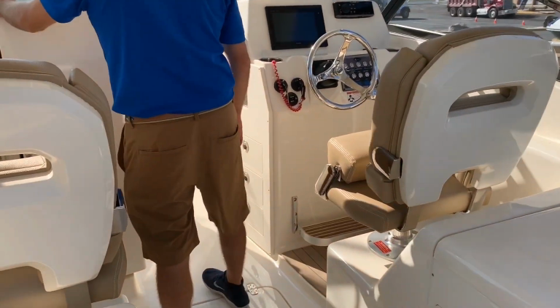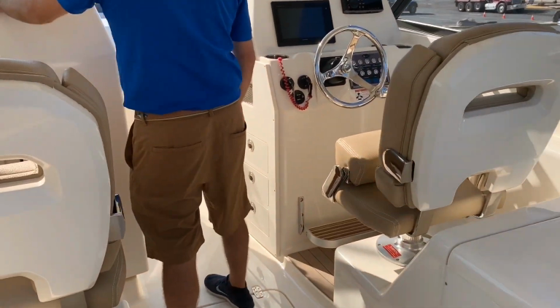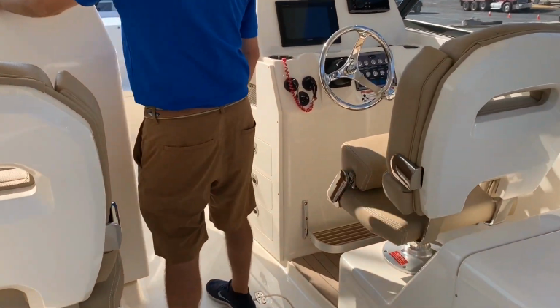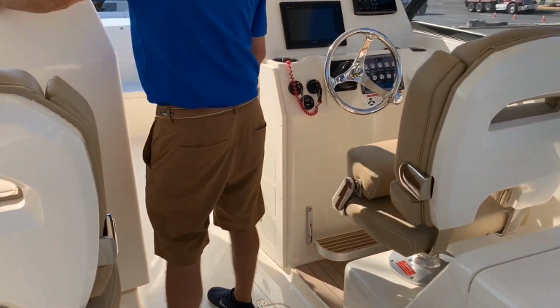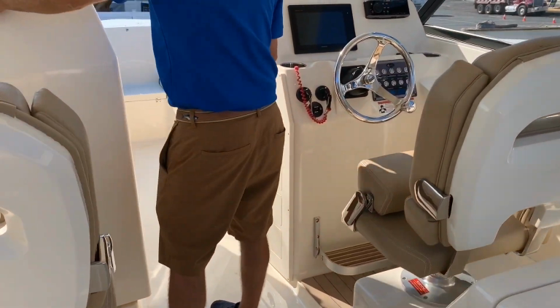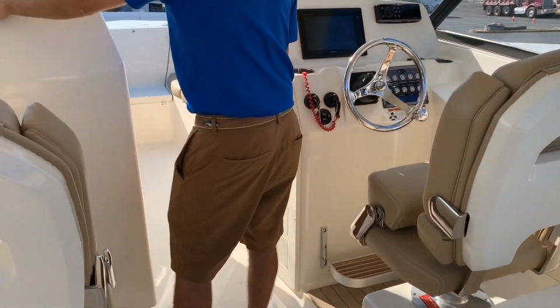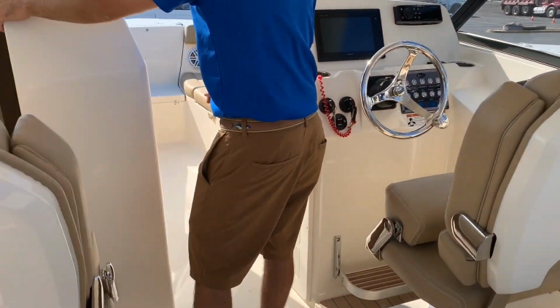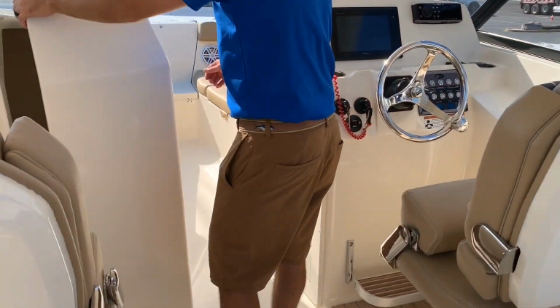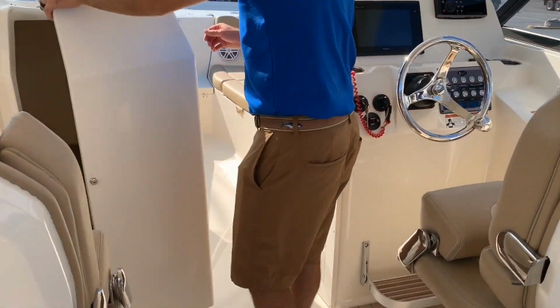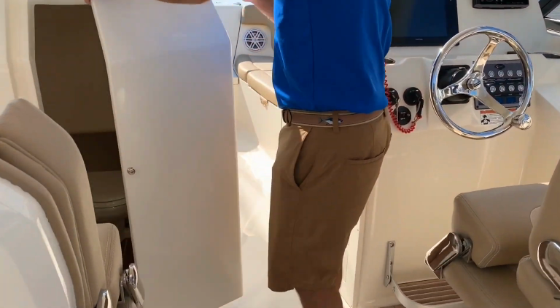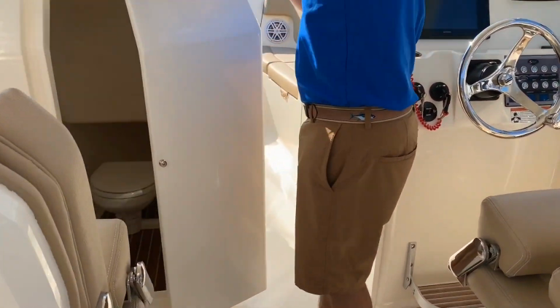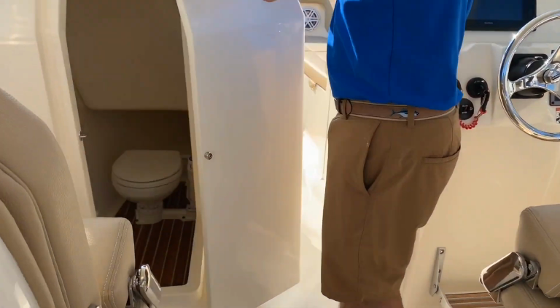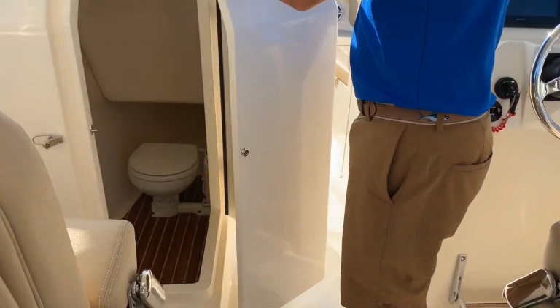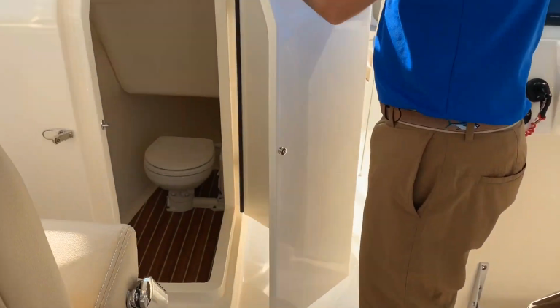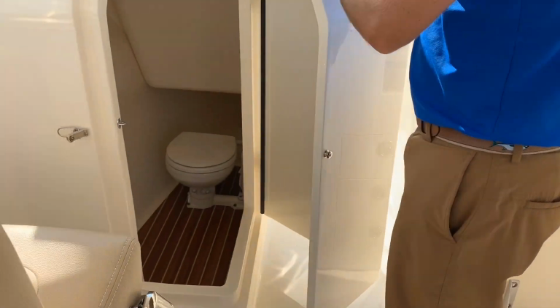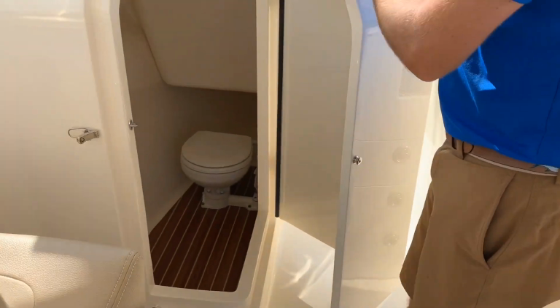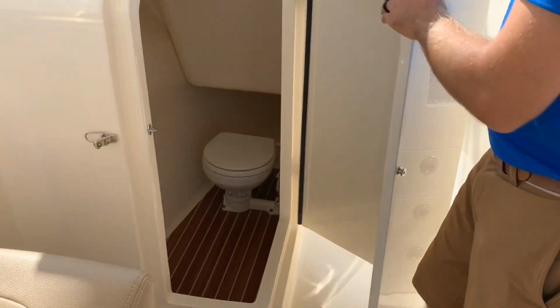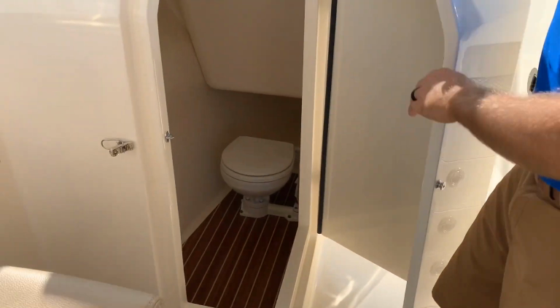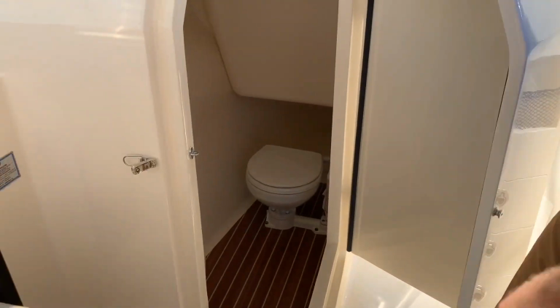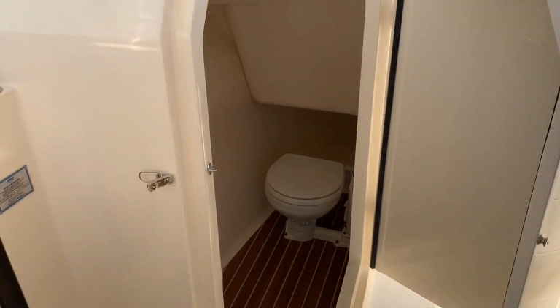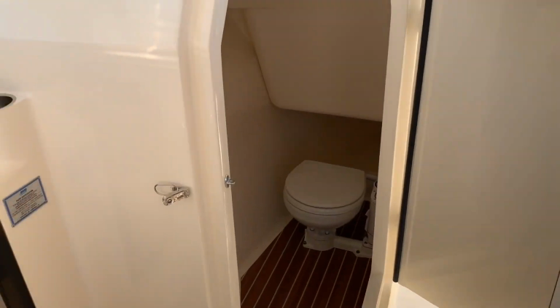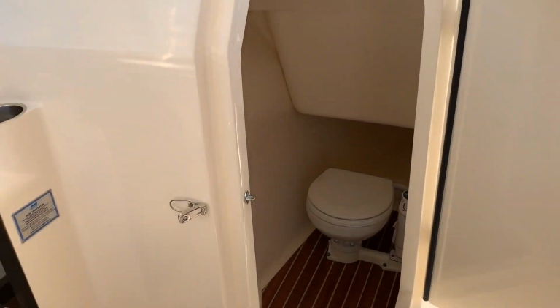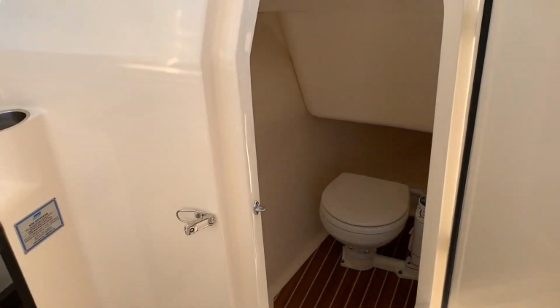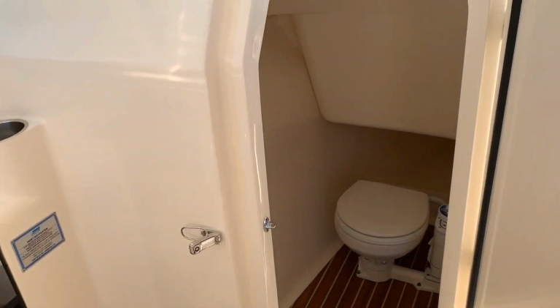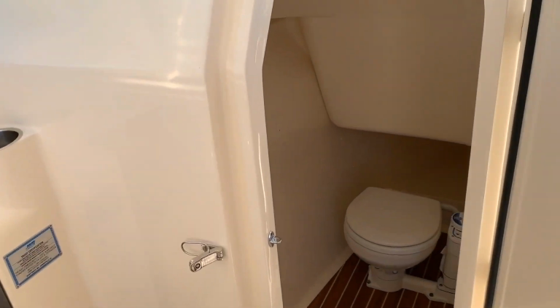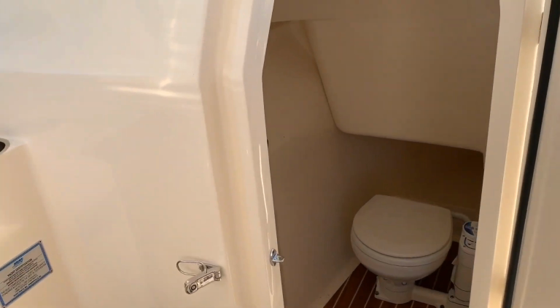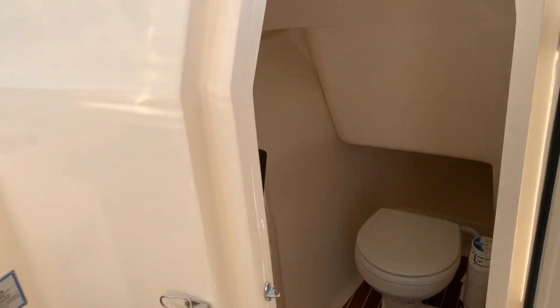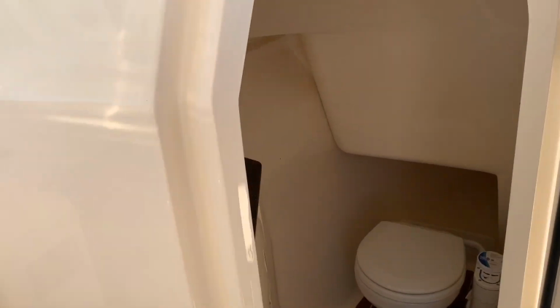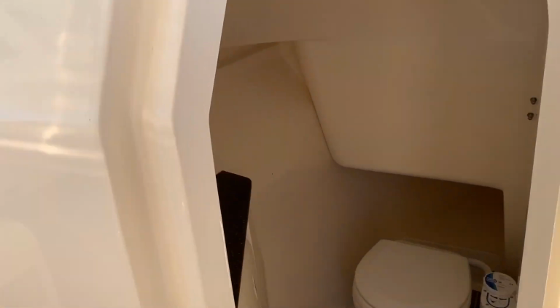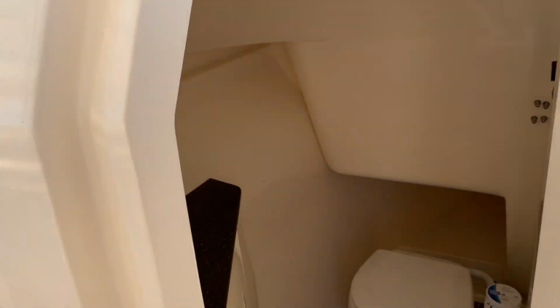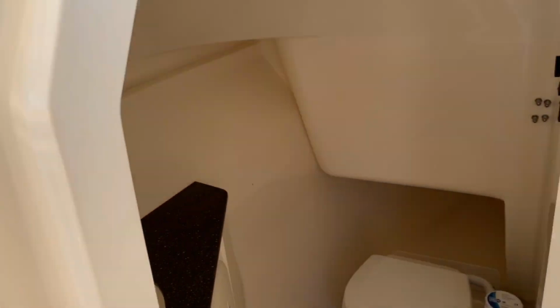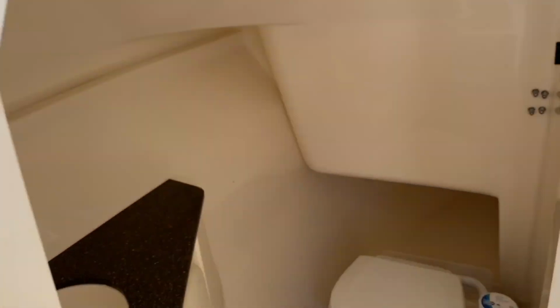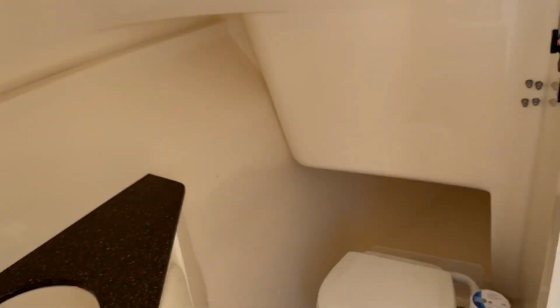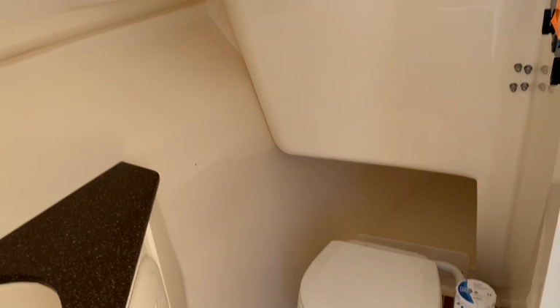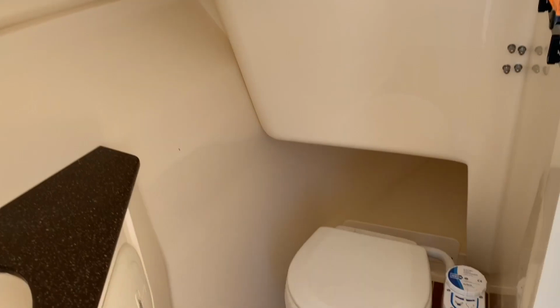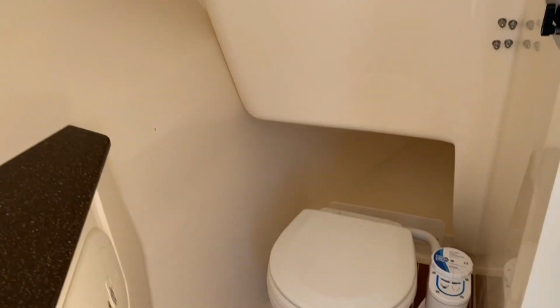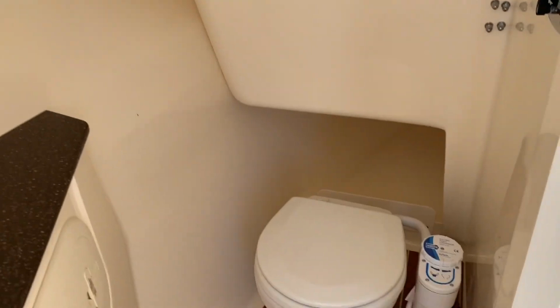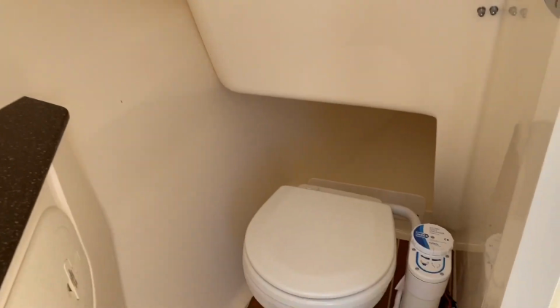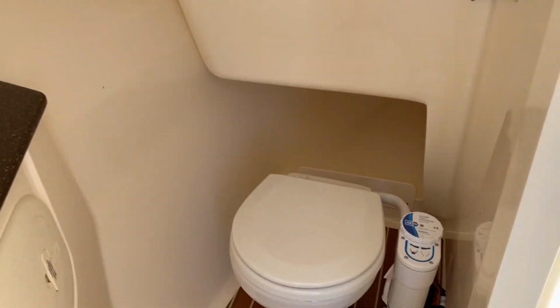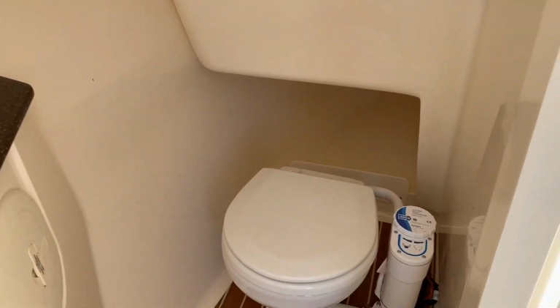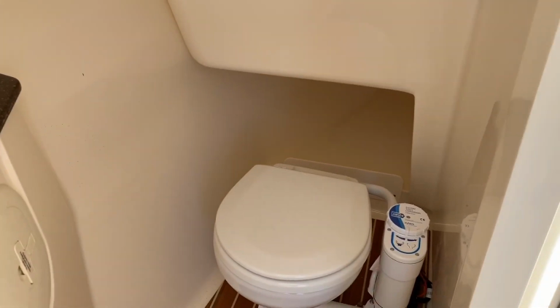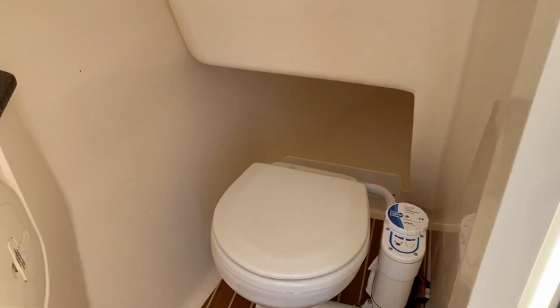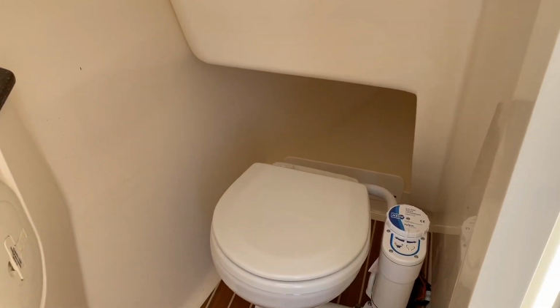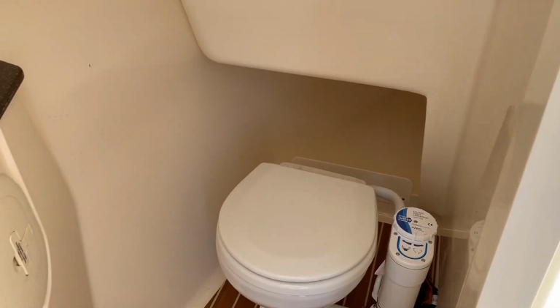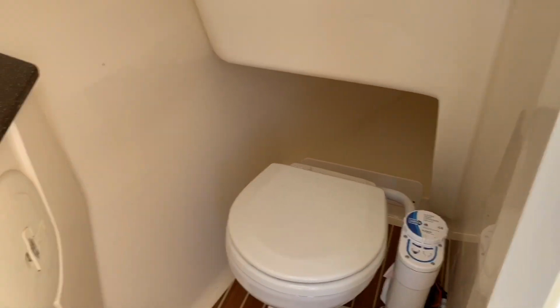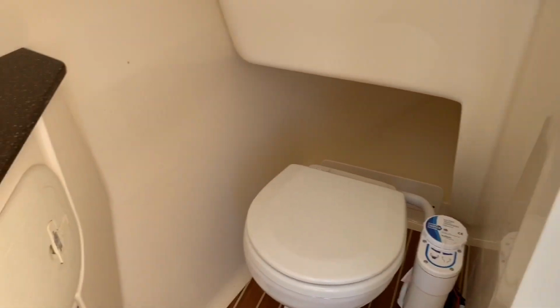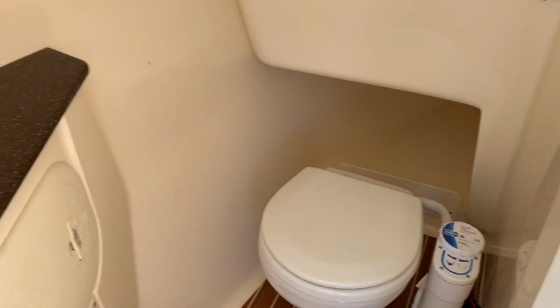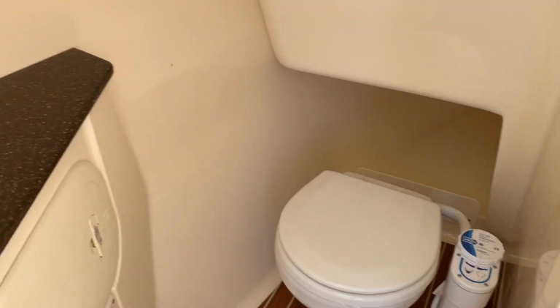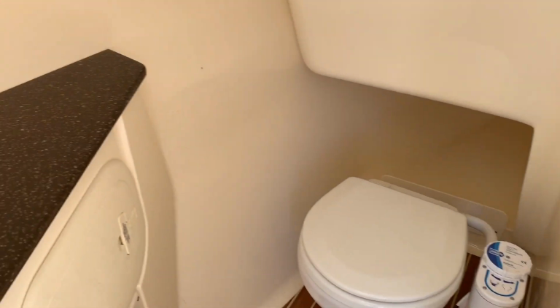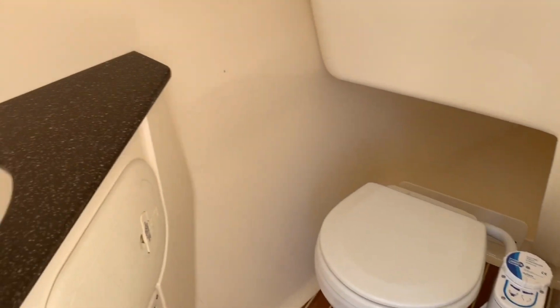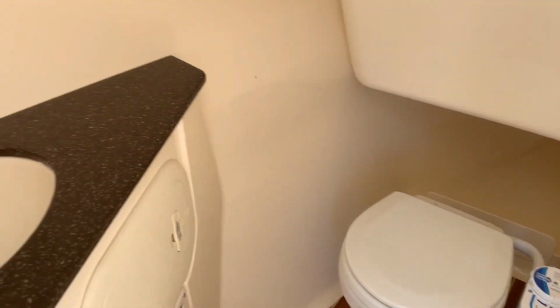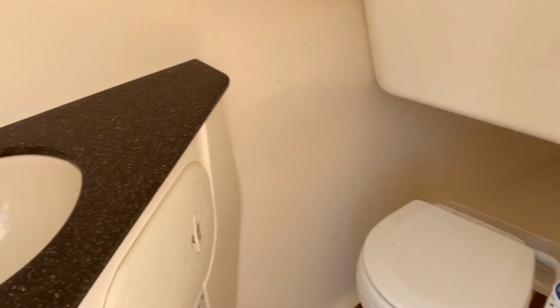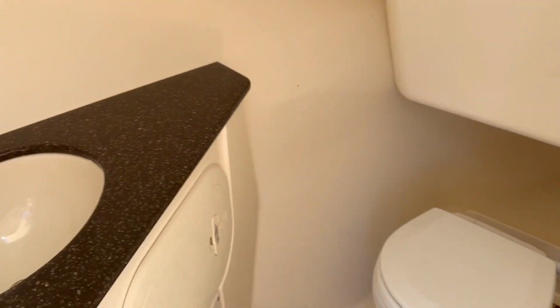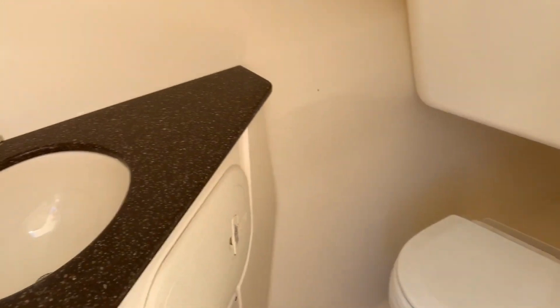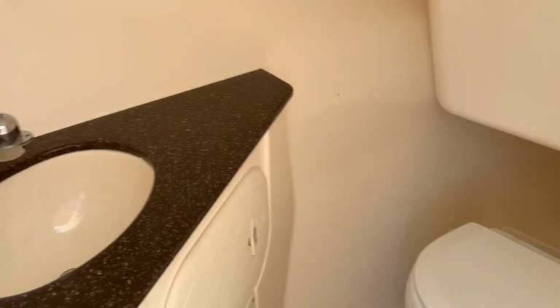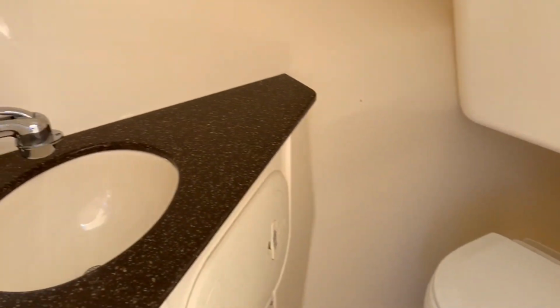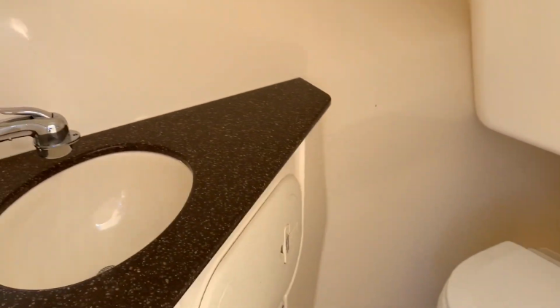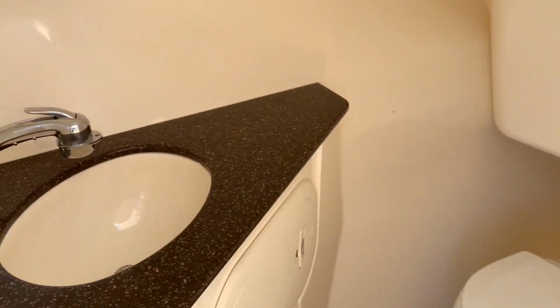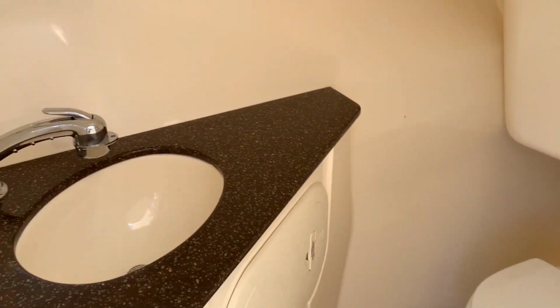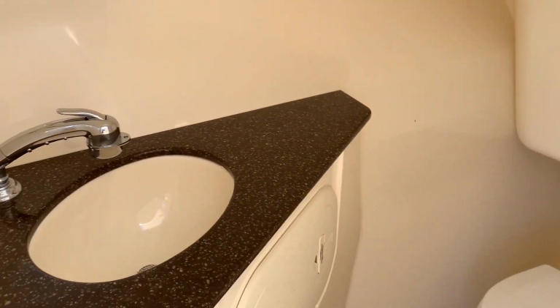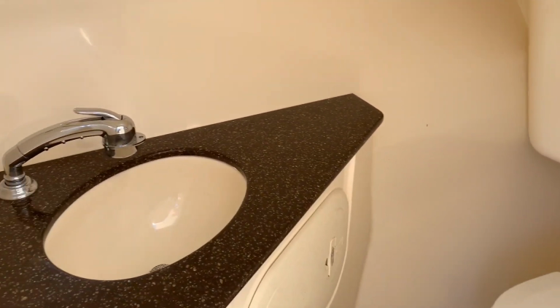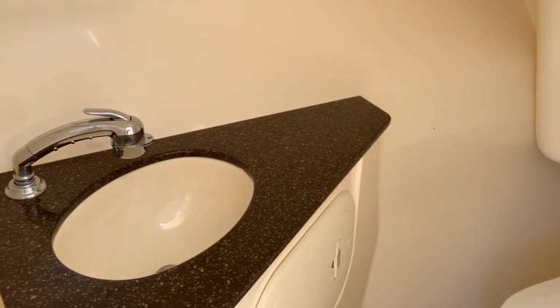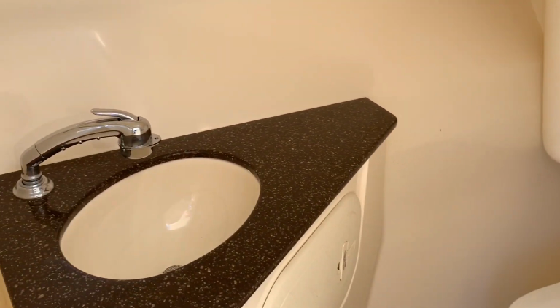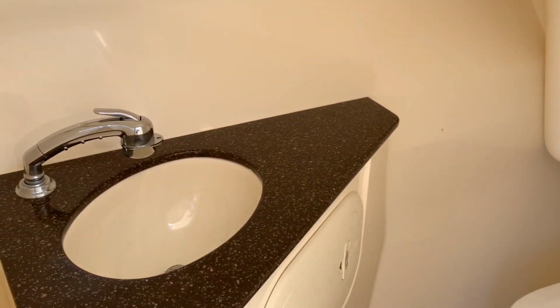On the port side, Scout offers you a nice large head compartment with a boutique finish.